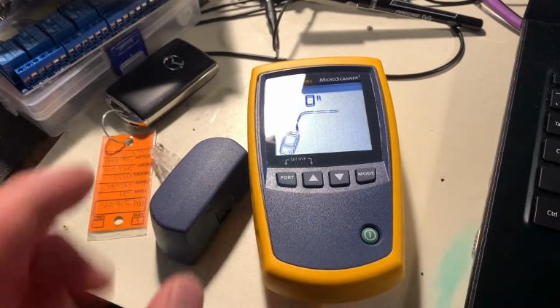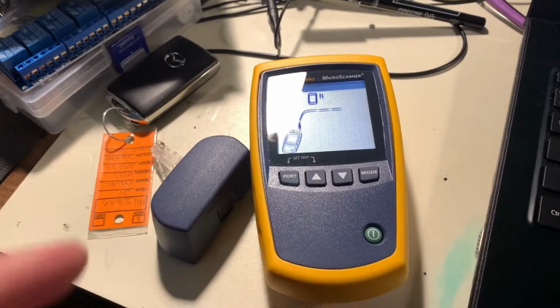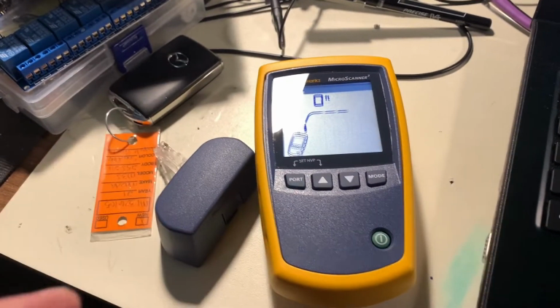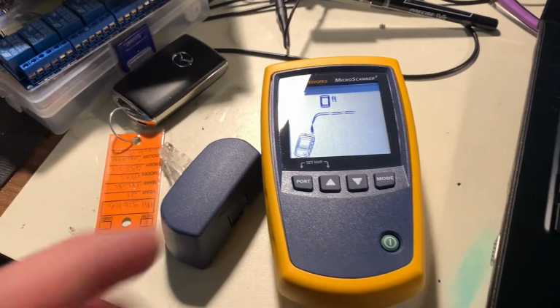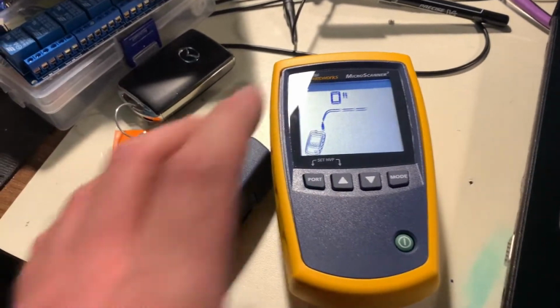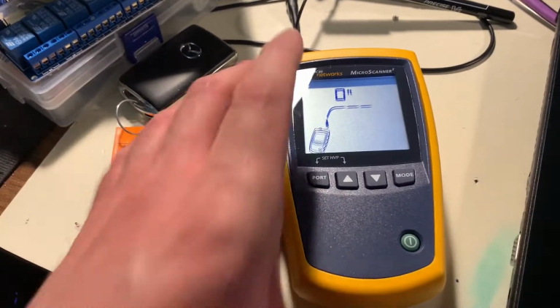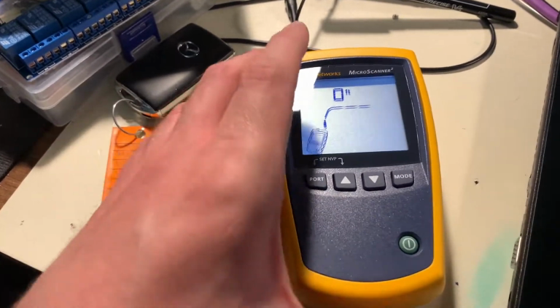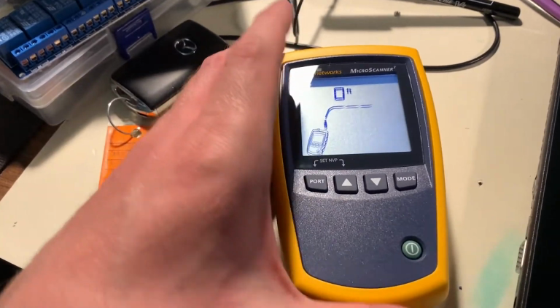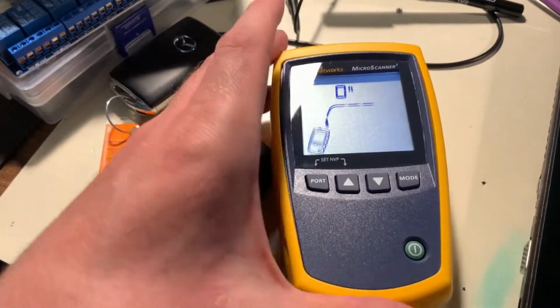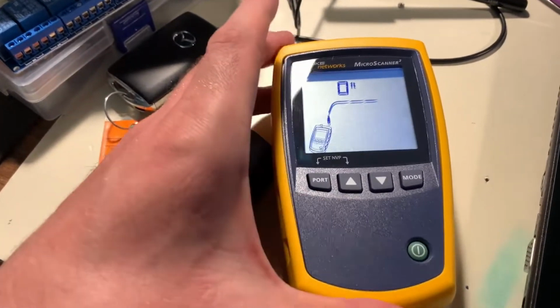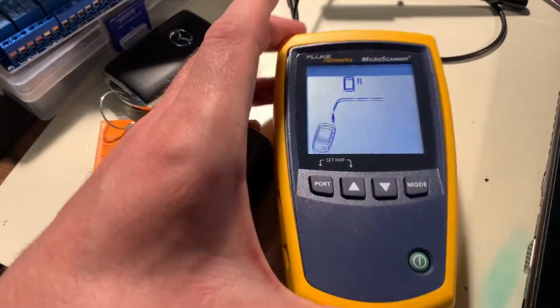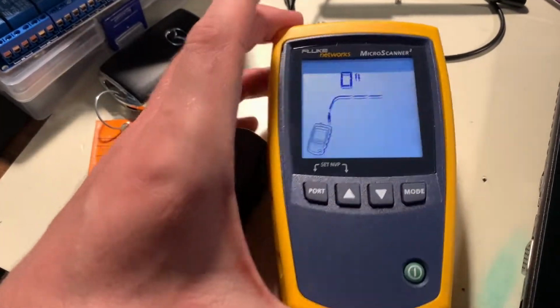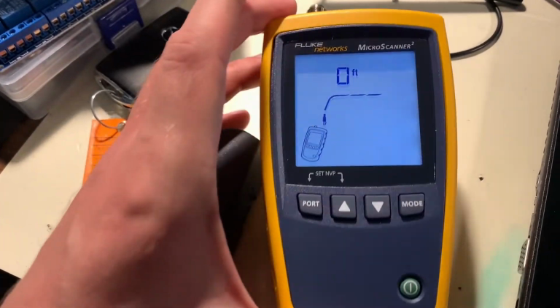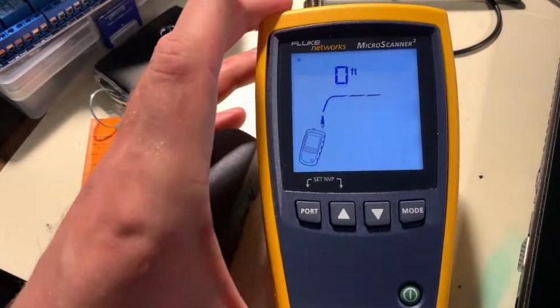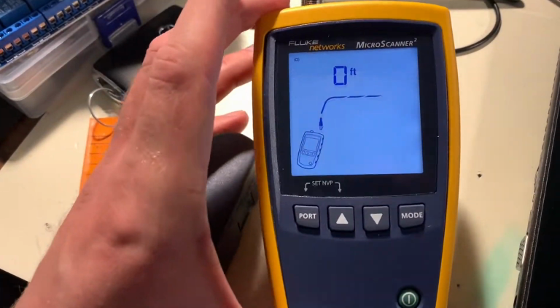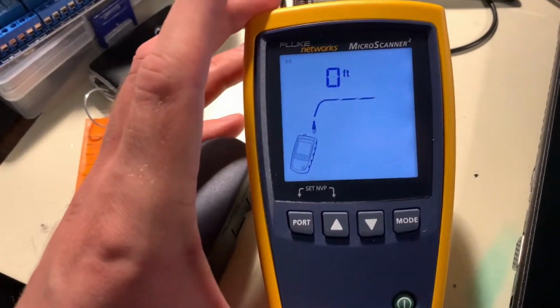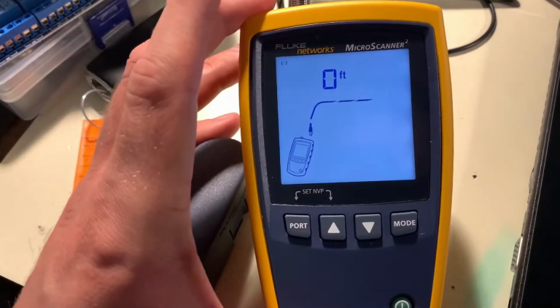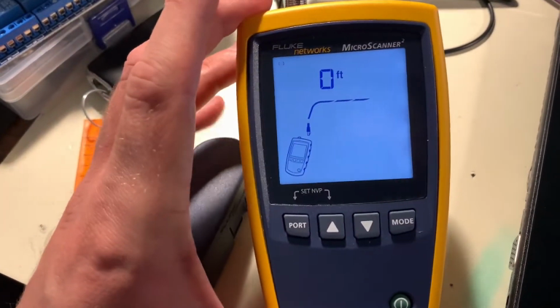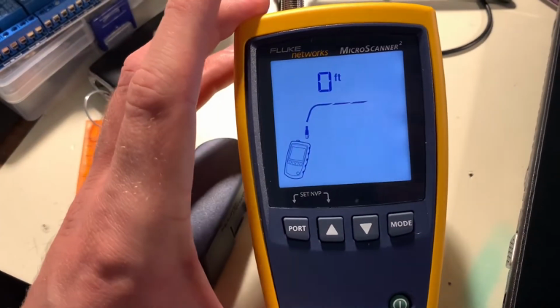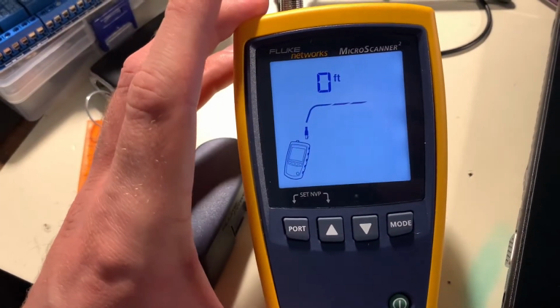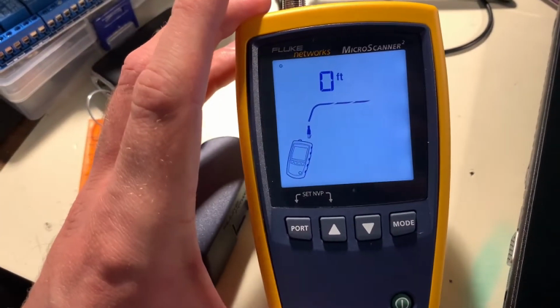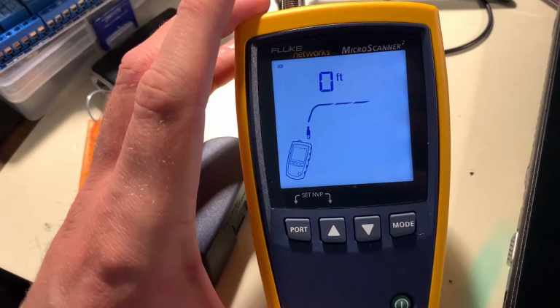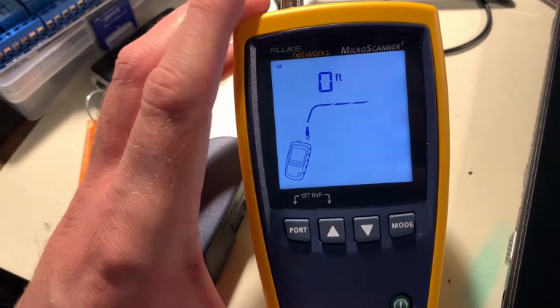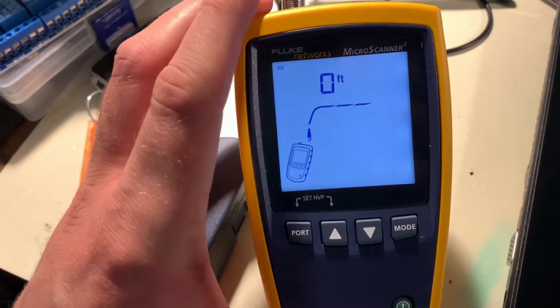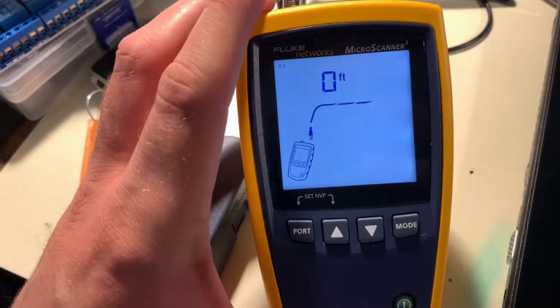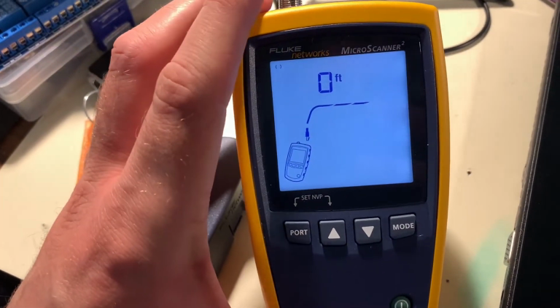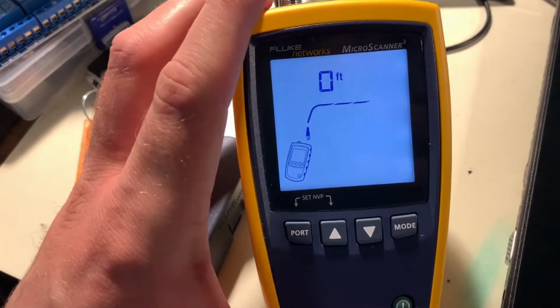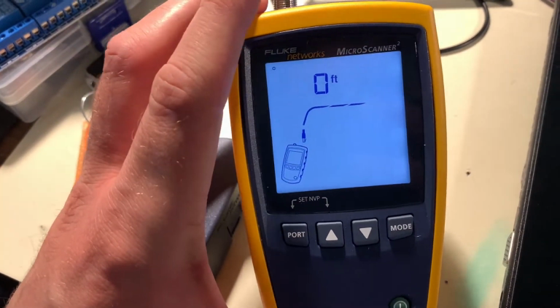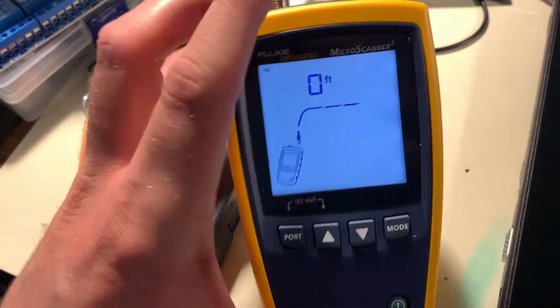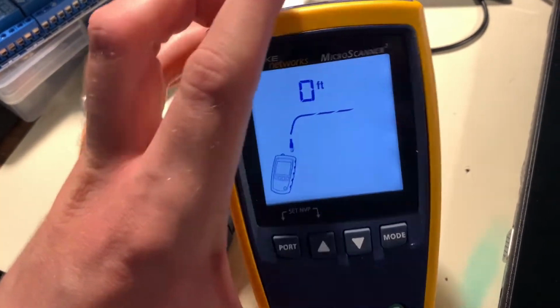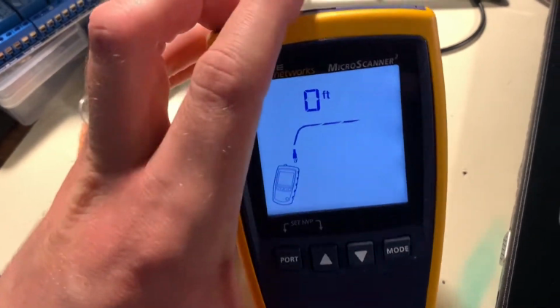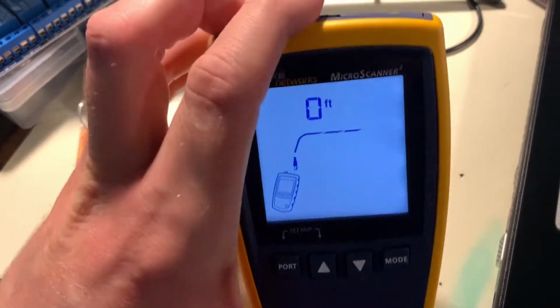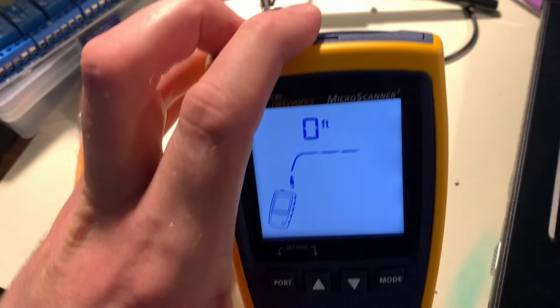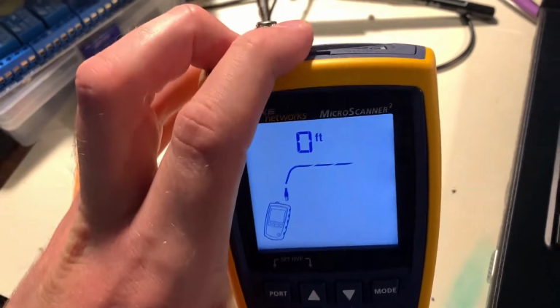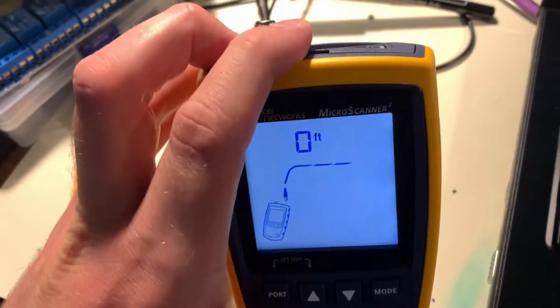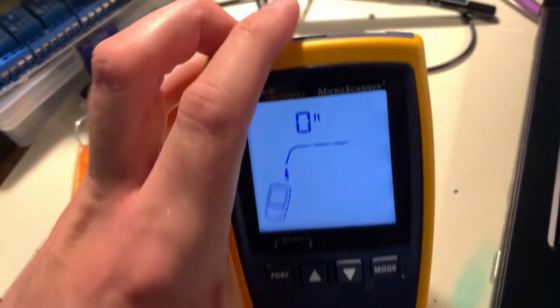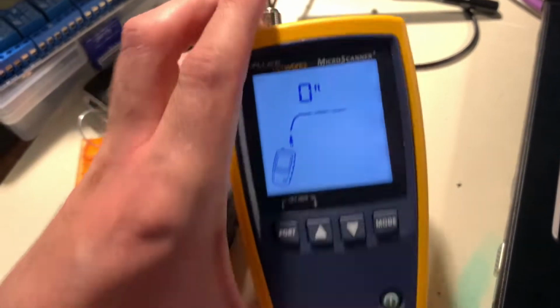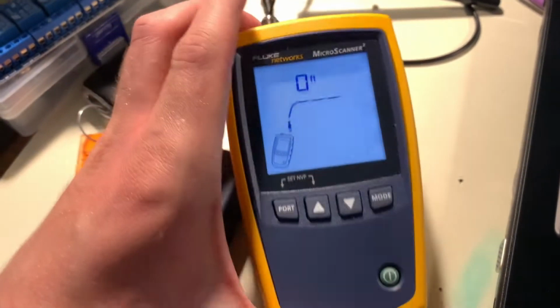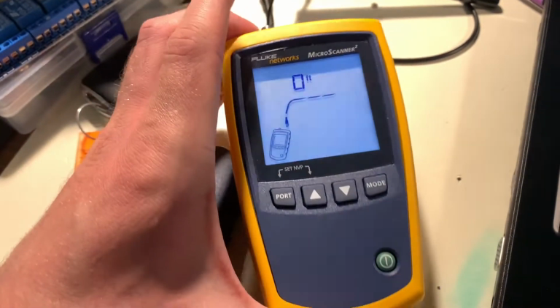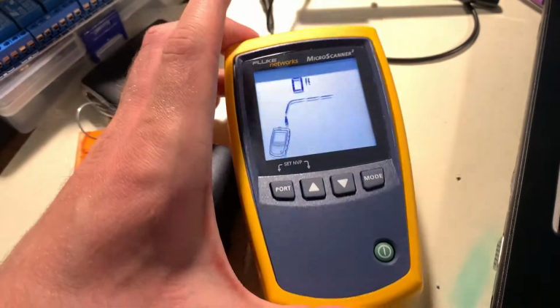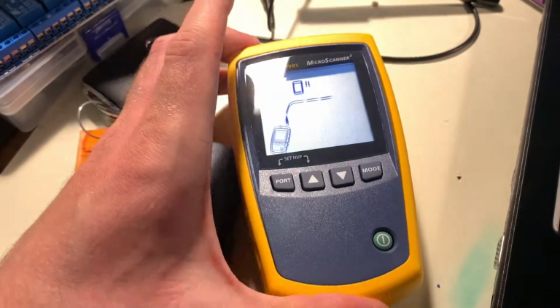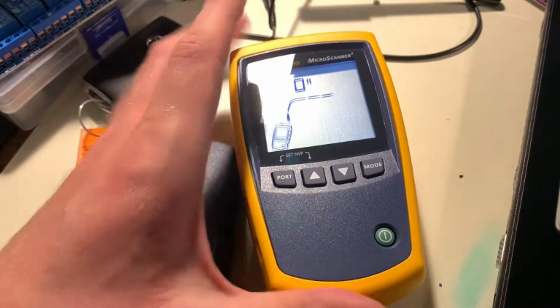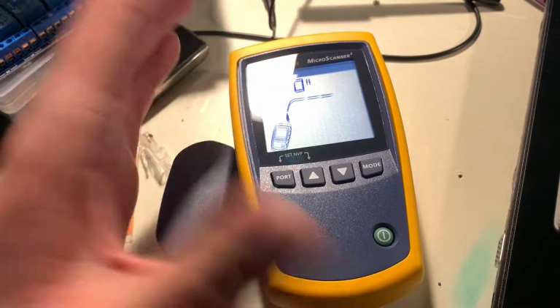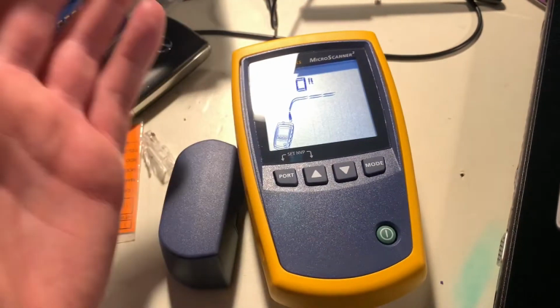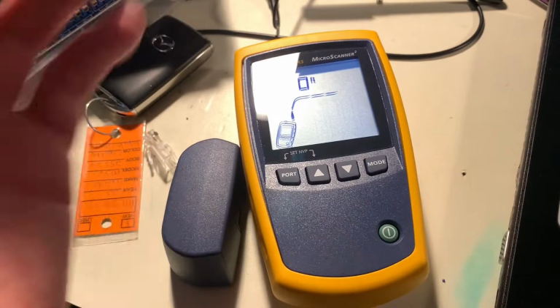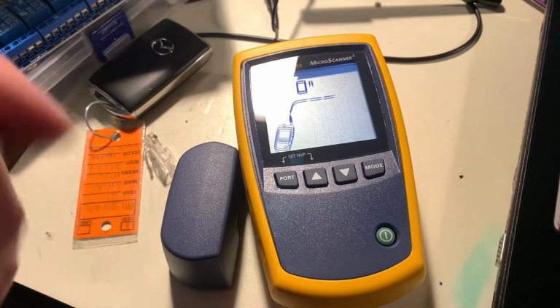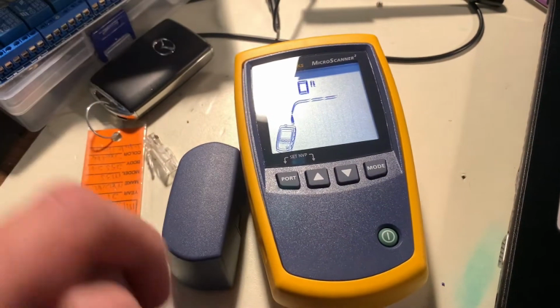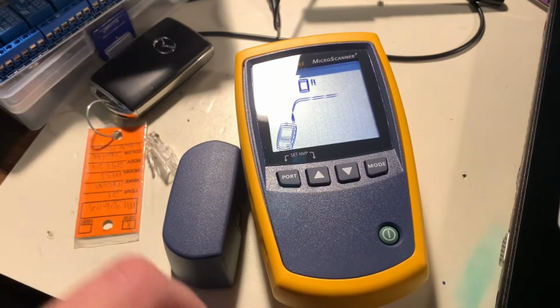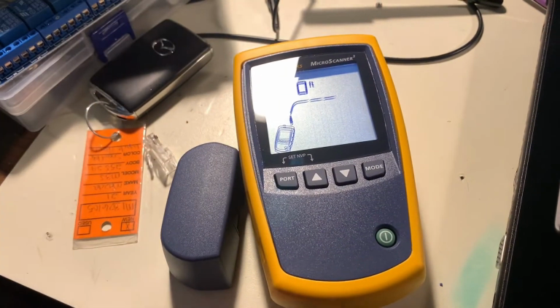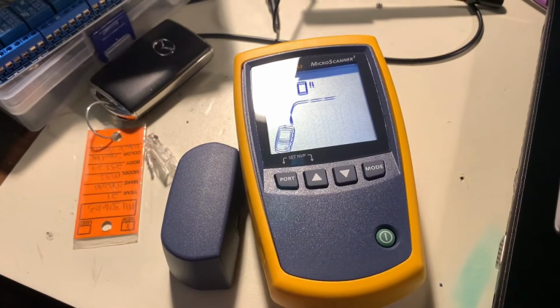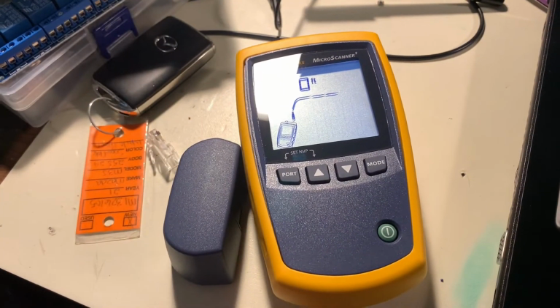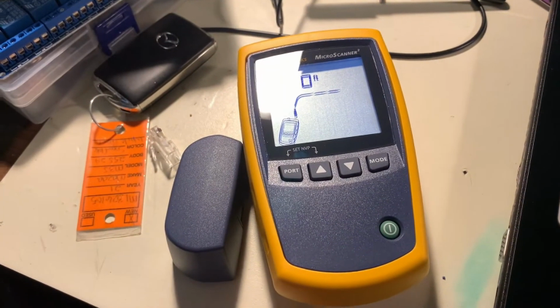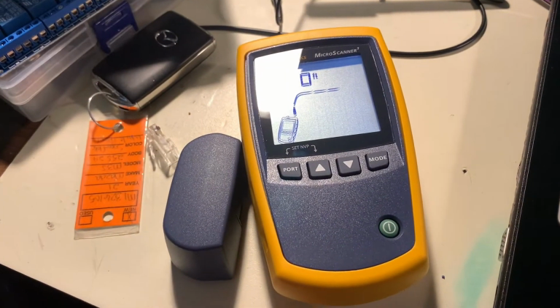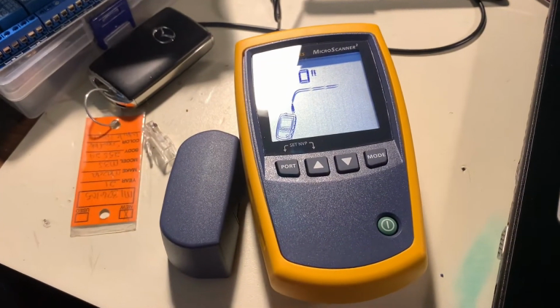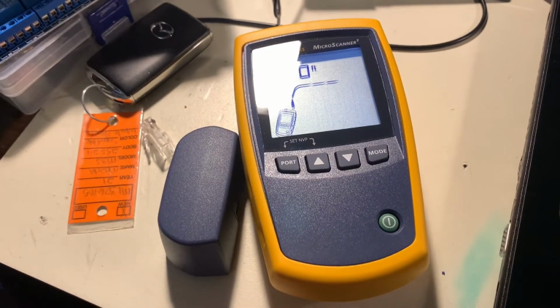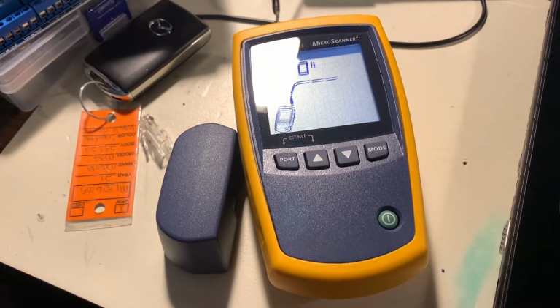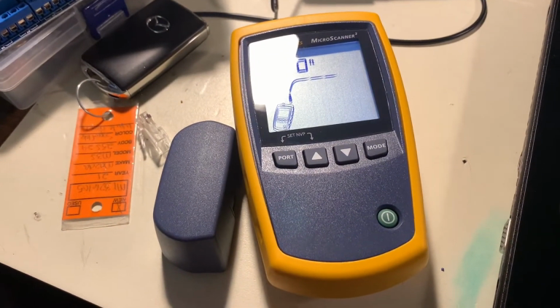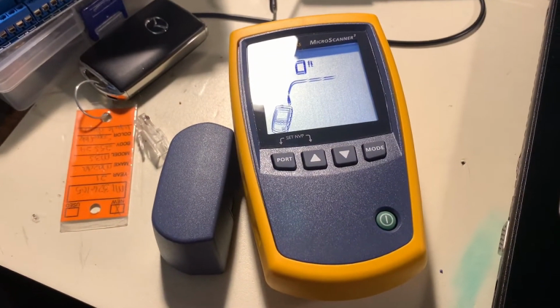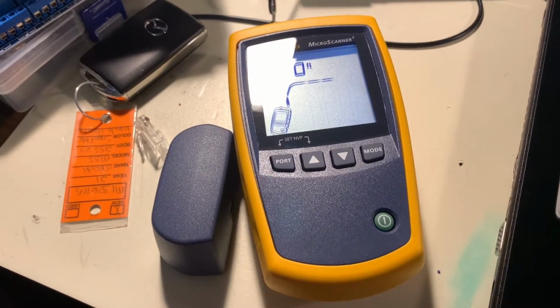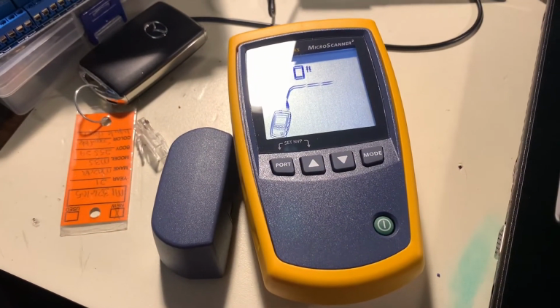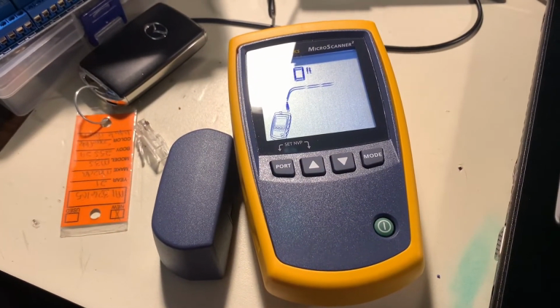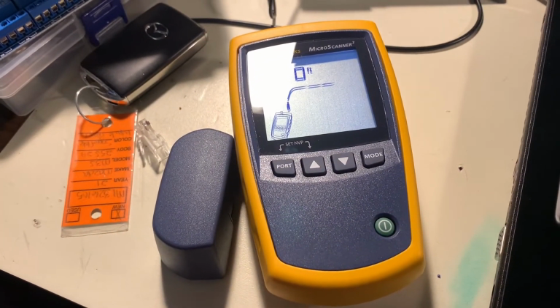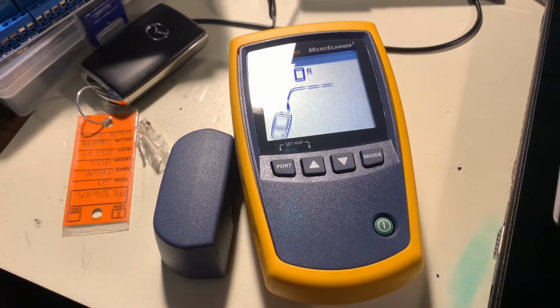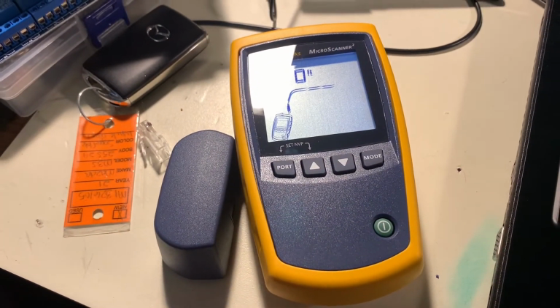Fortunately, using this is very simple. You just plug the cable into both ends and it will immediately tell you if there is a problem with the cable.